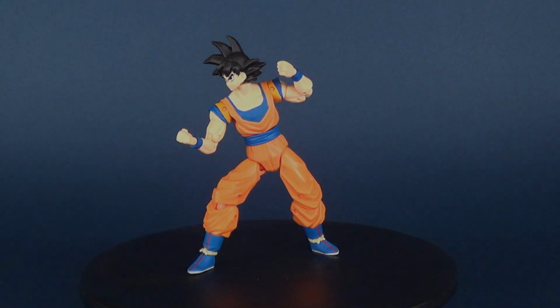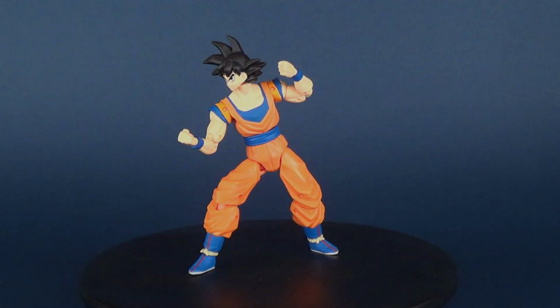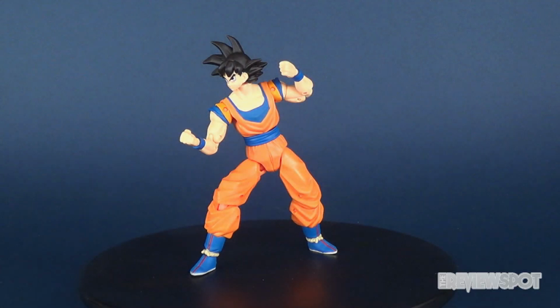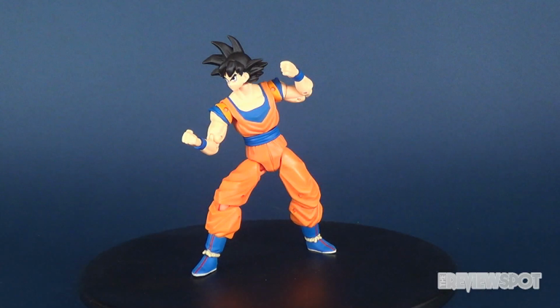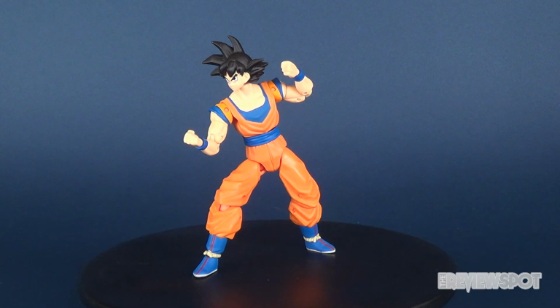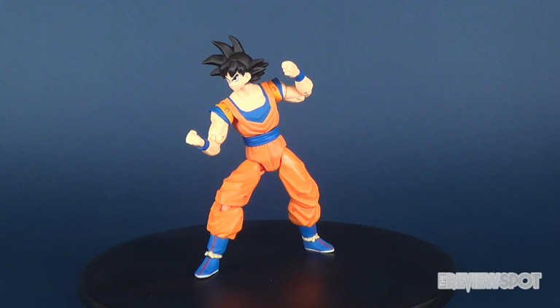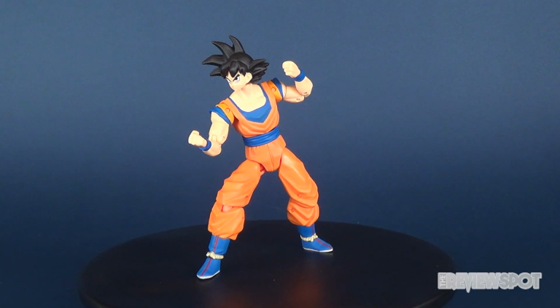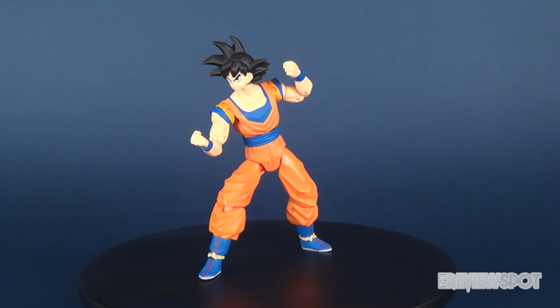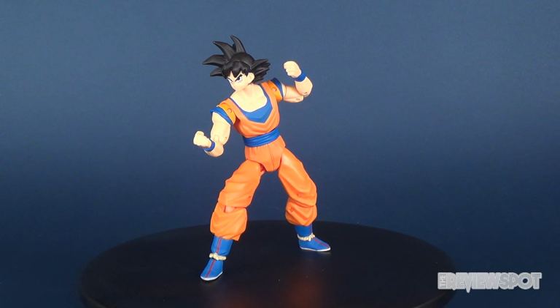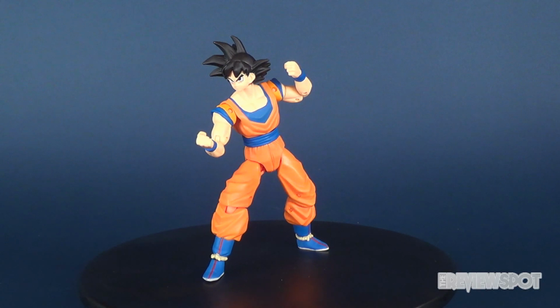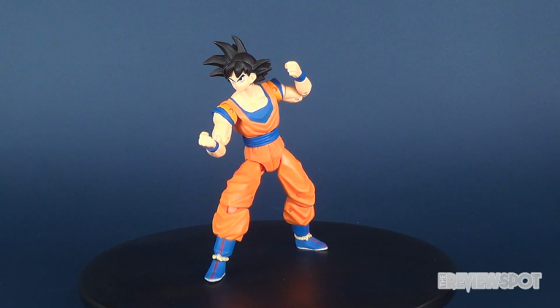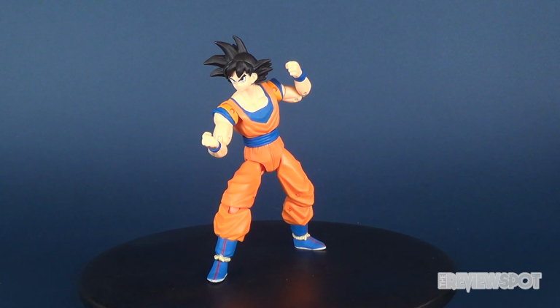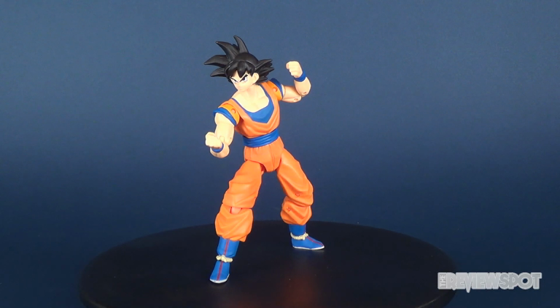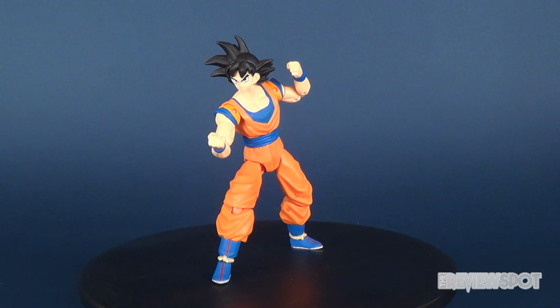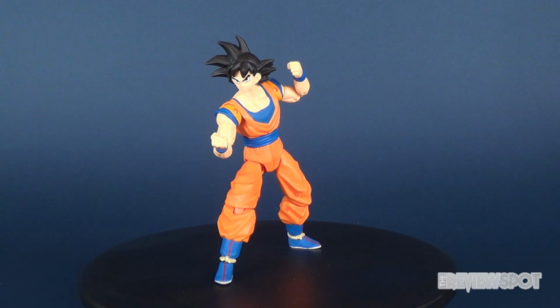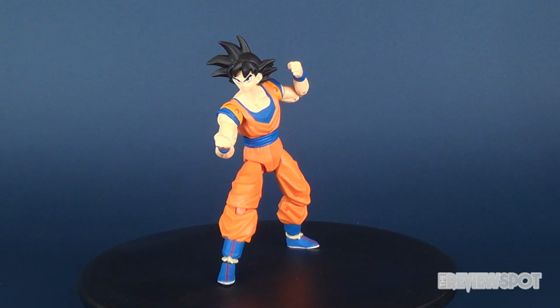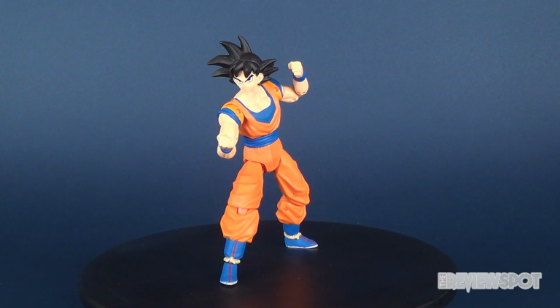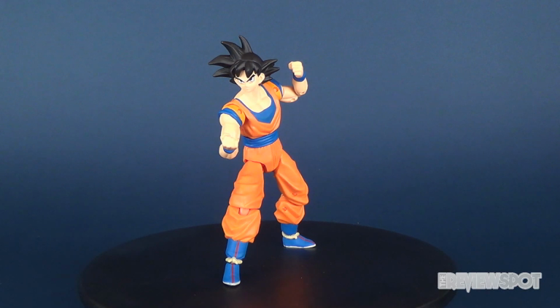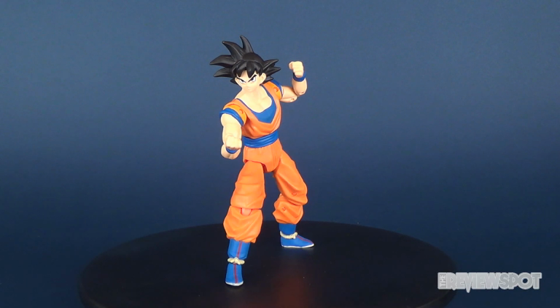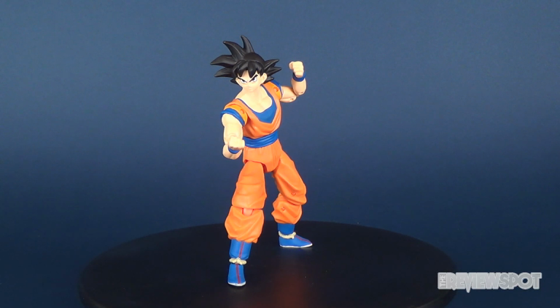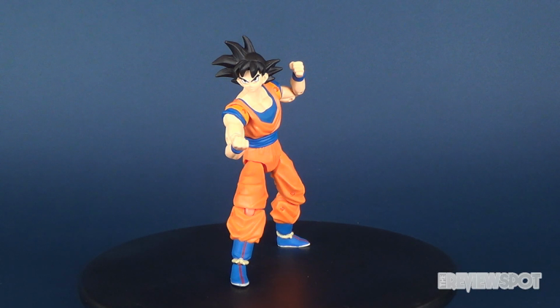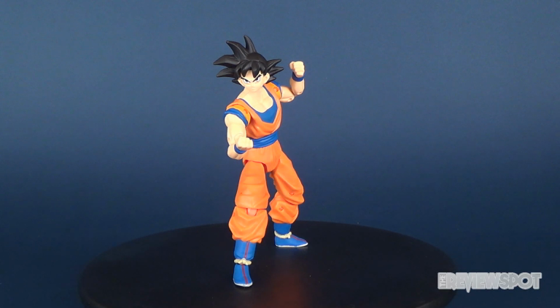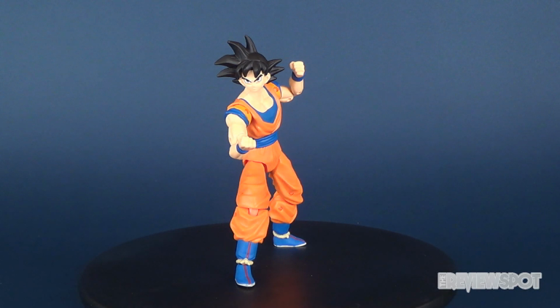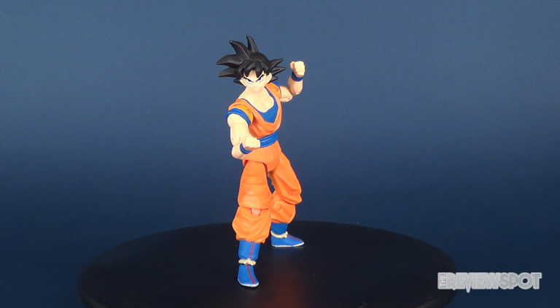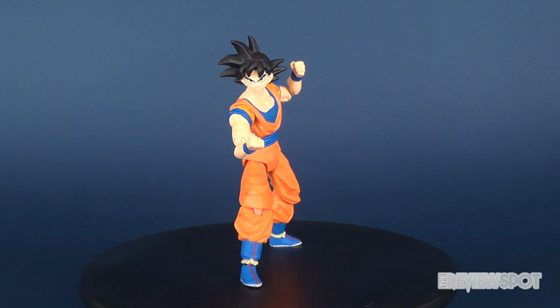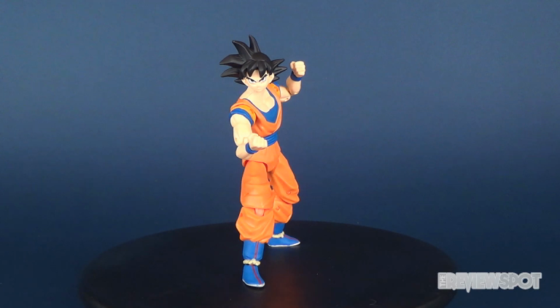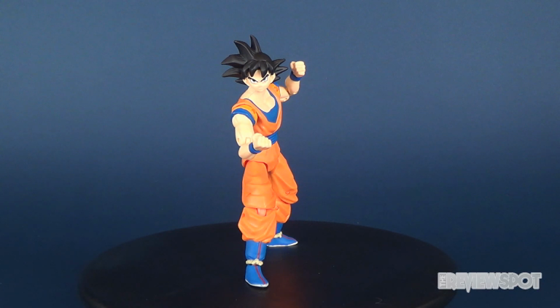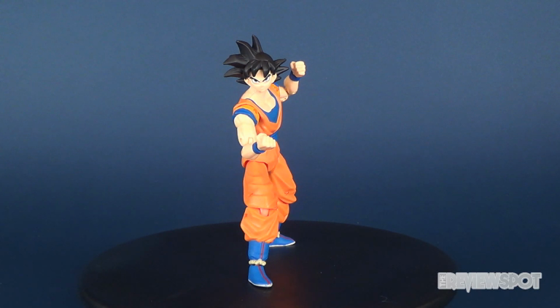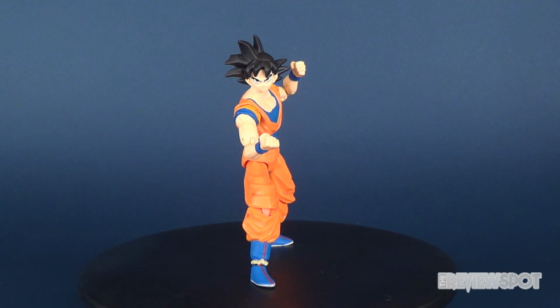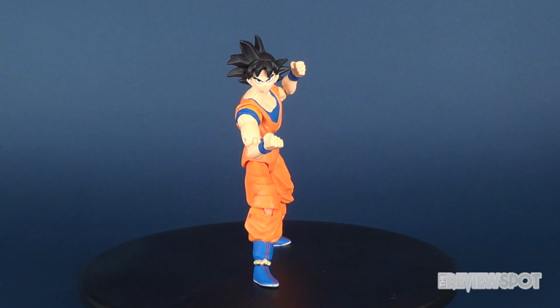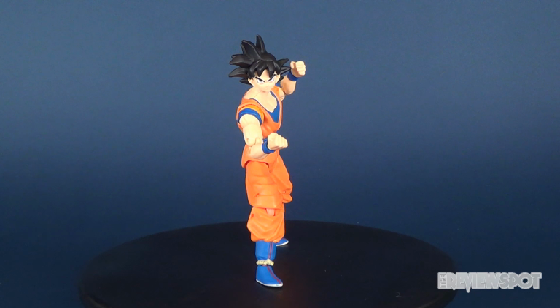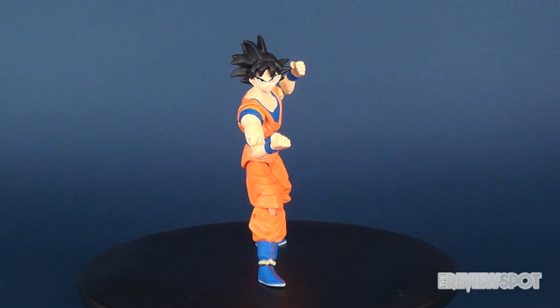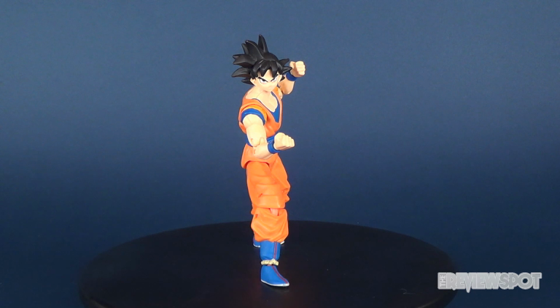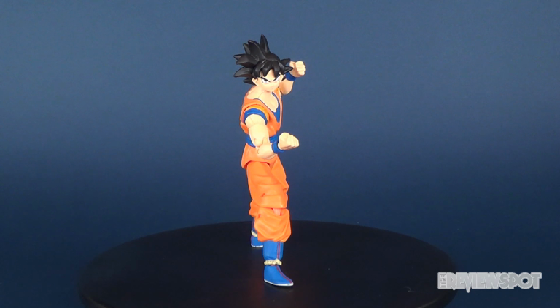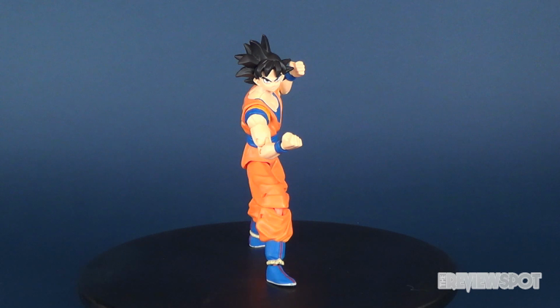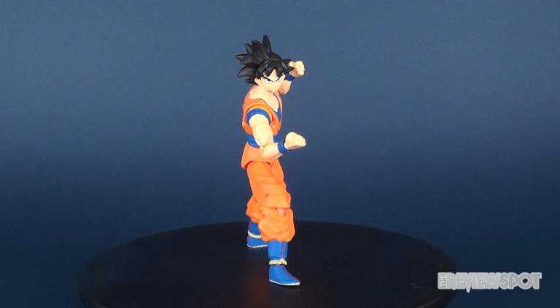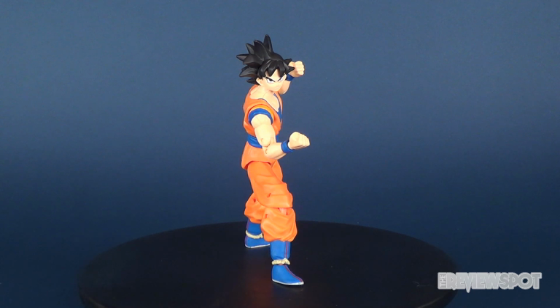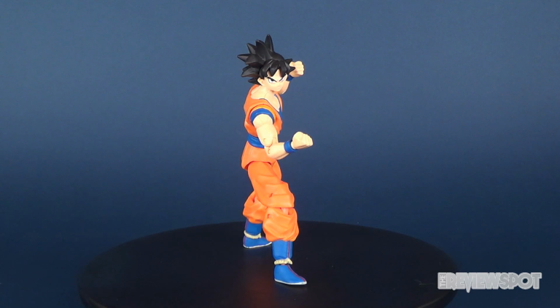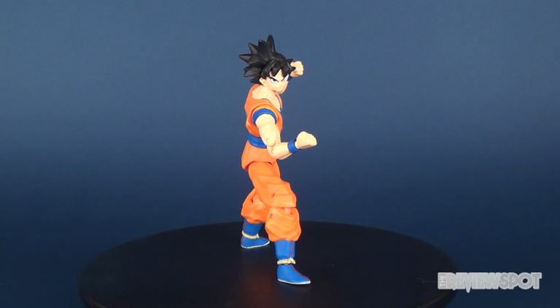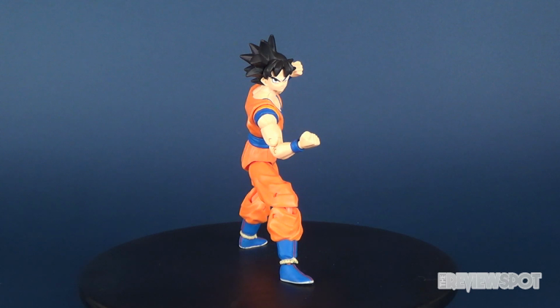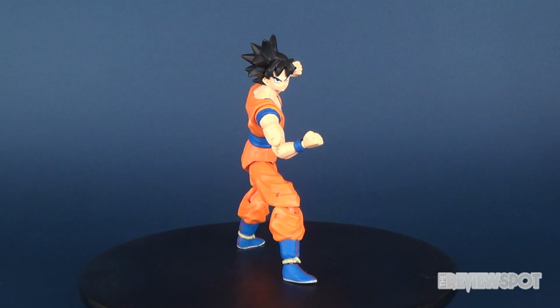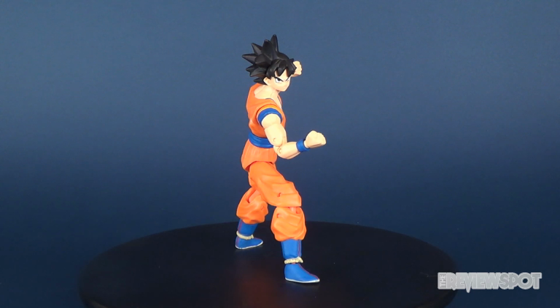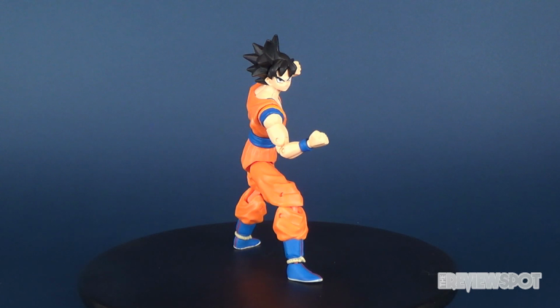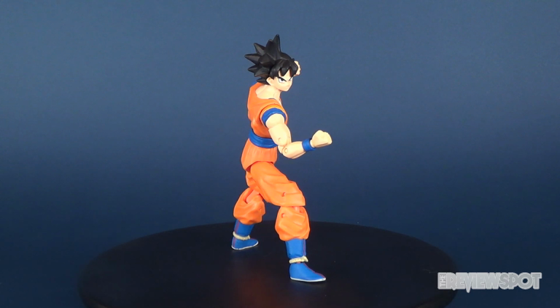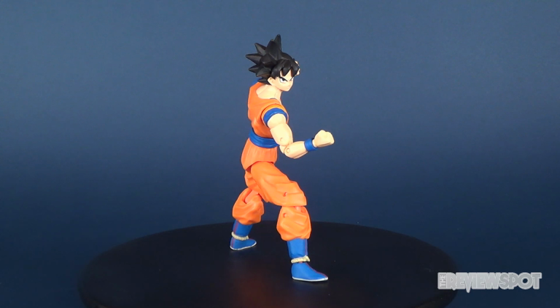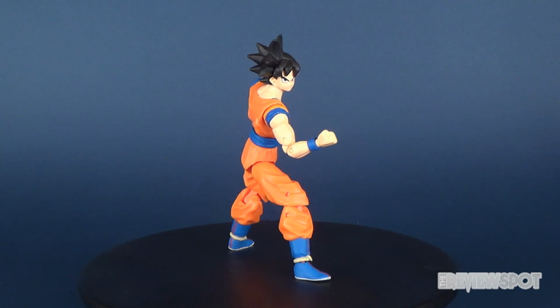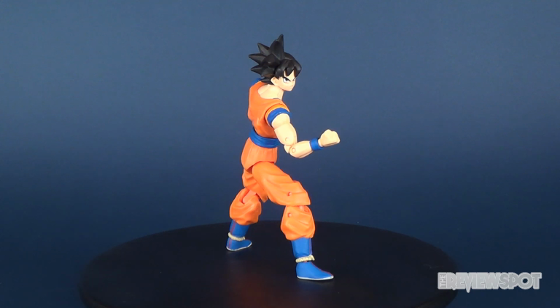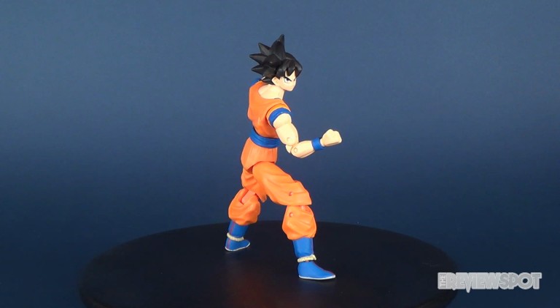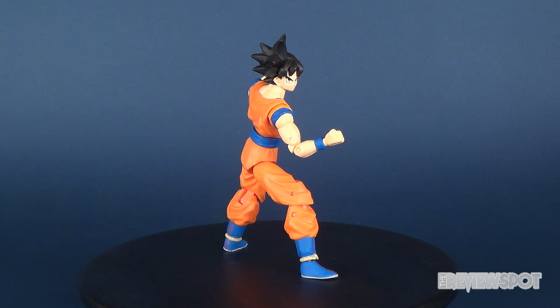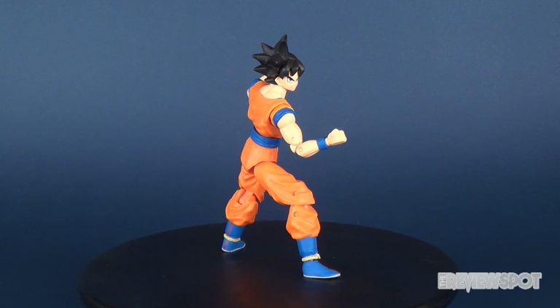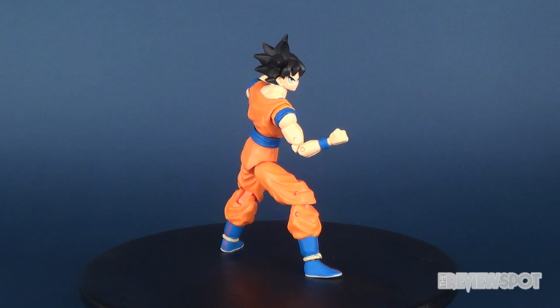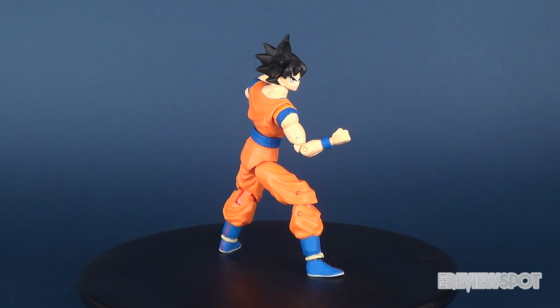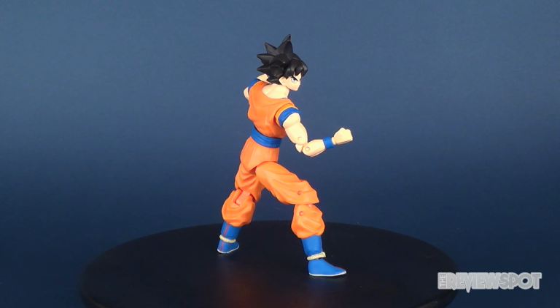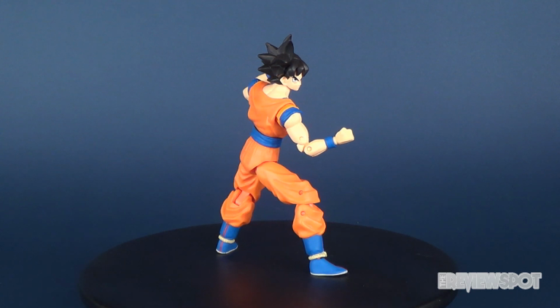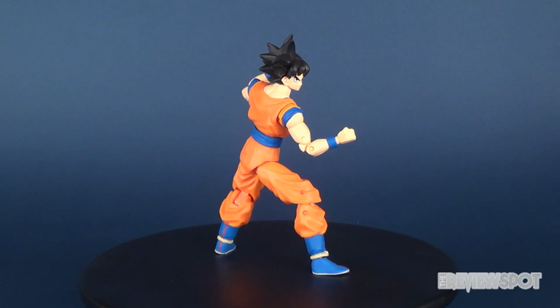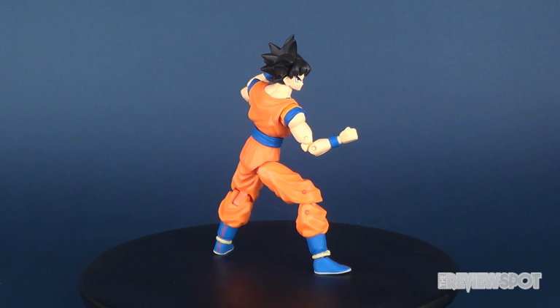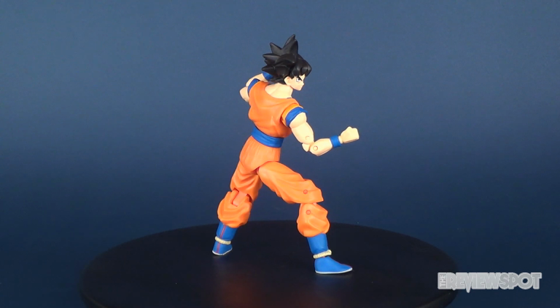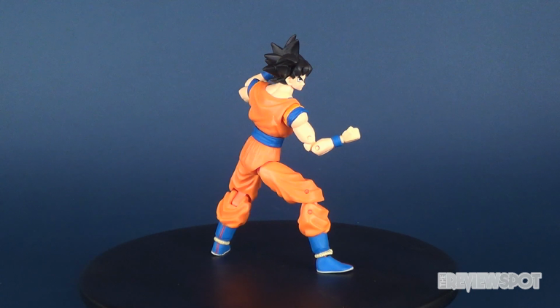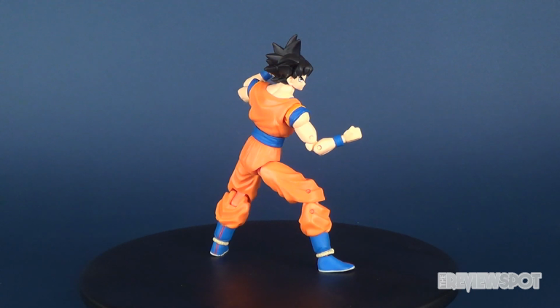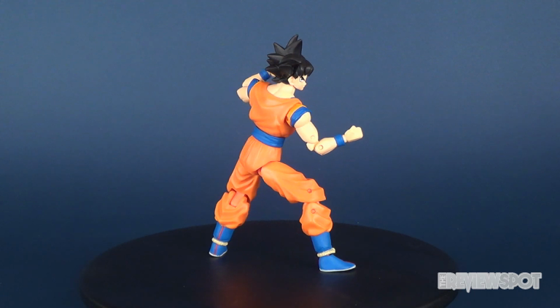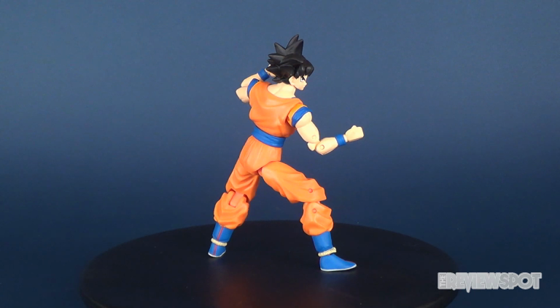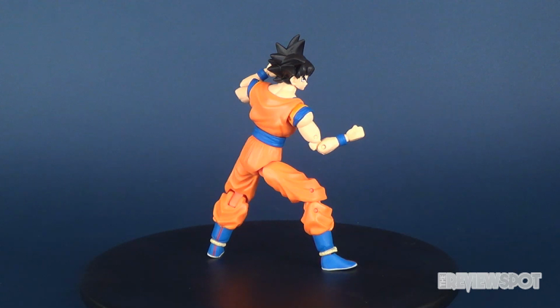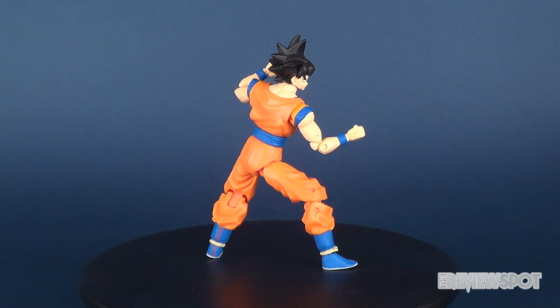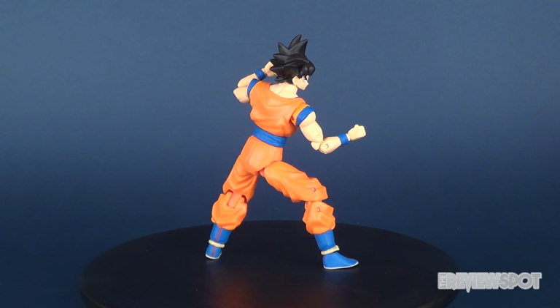Hey guys, in this video we're going to be checking out the new Bandai Dragon Ball Dragon Stars series. This is Series 2, Goku.